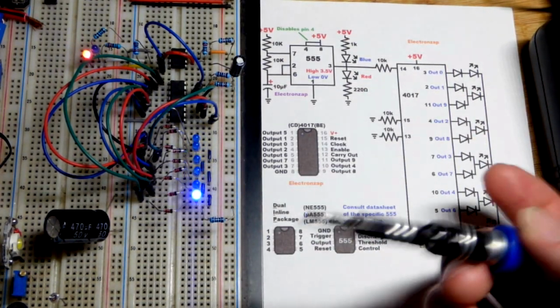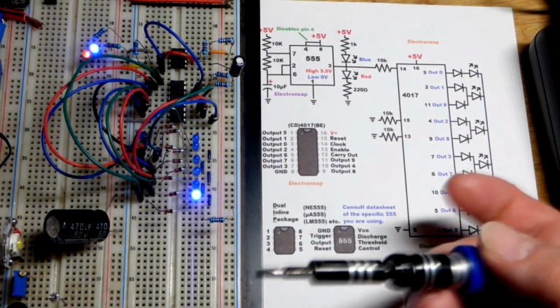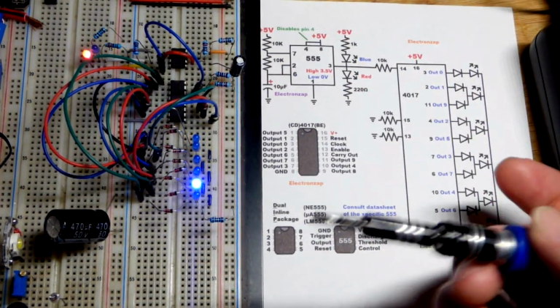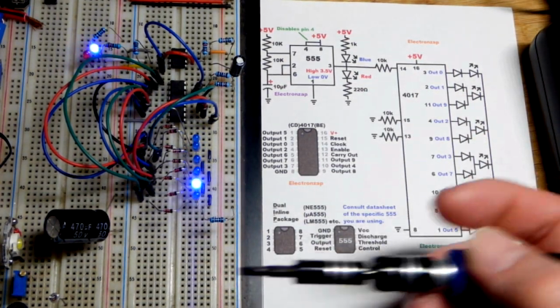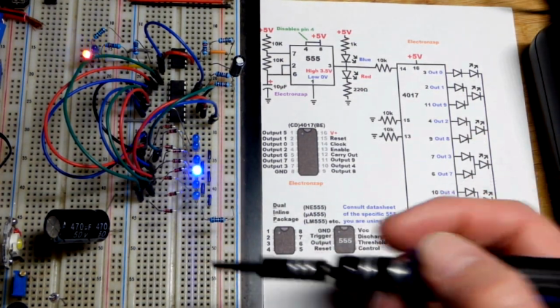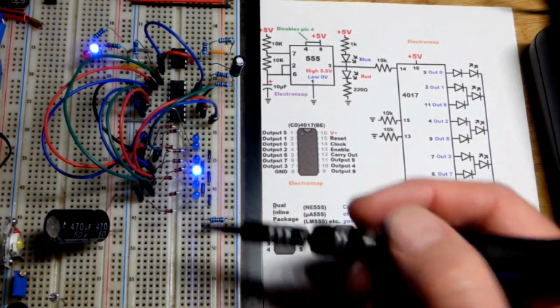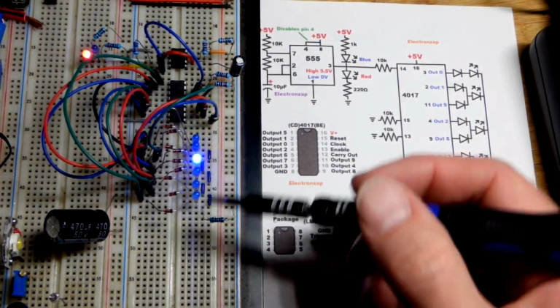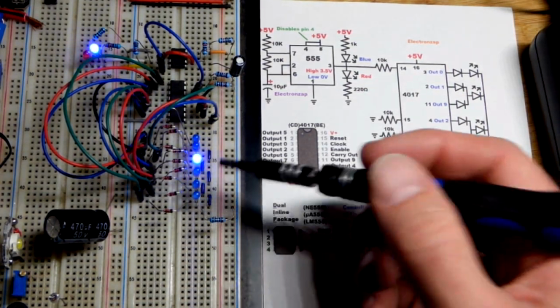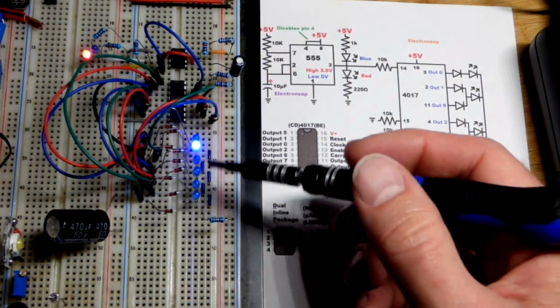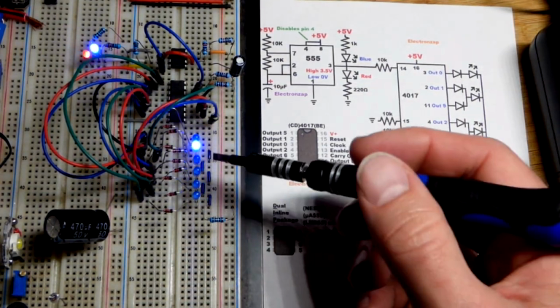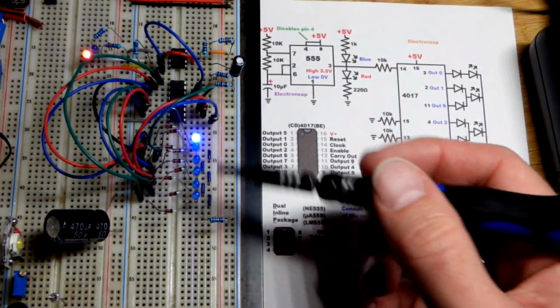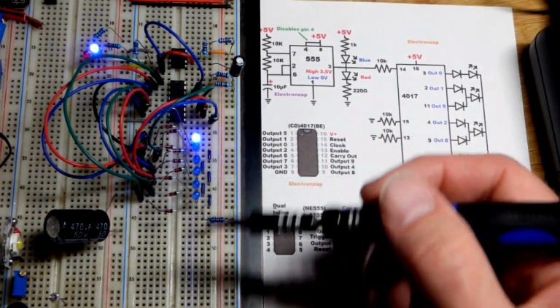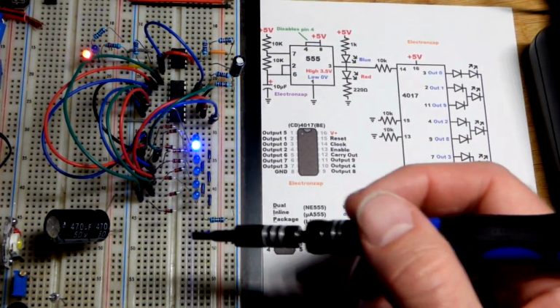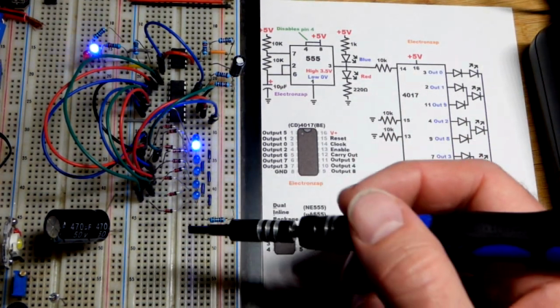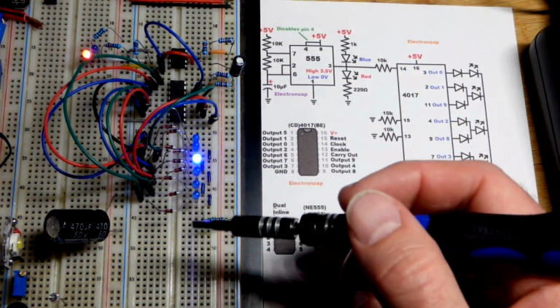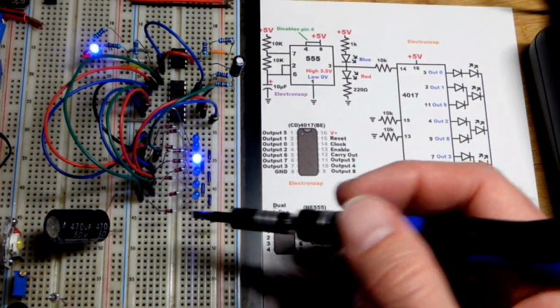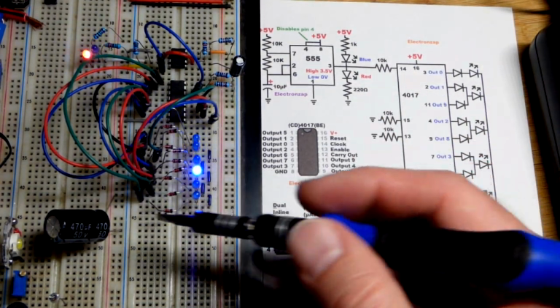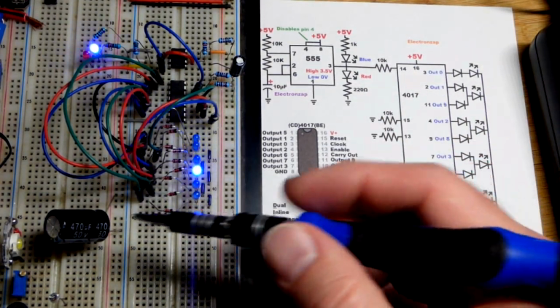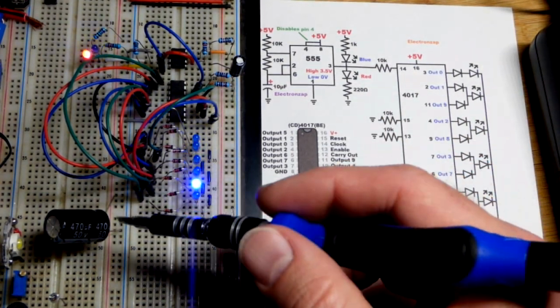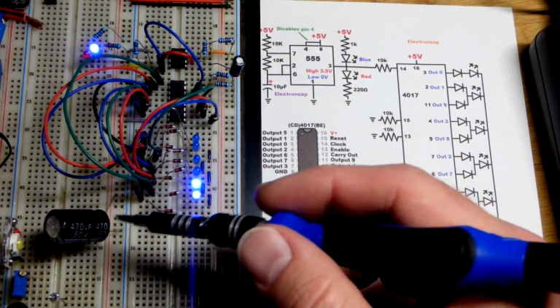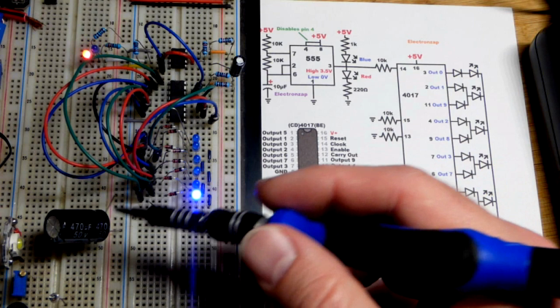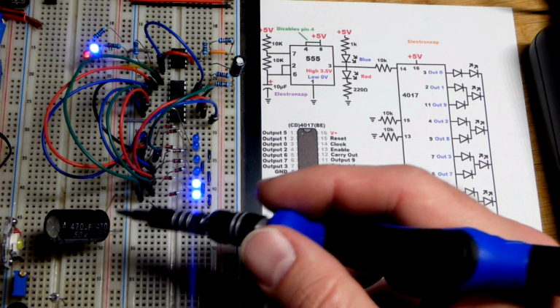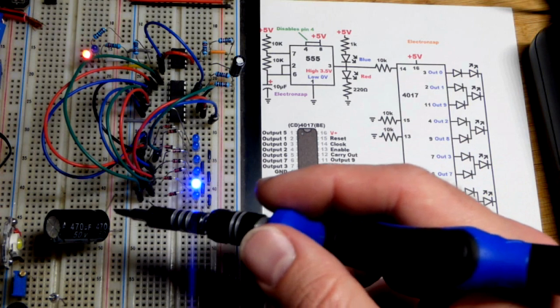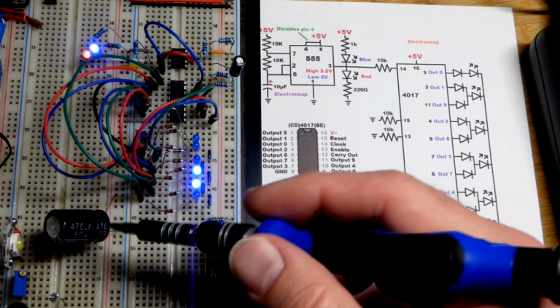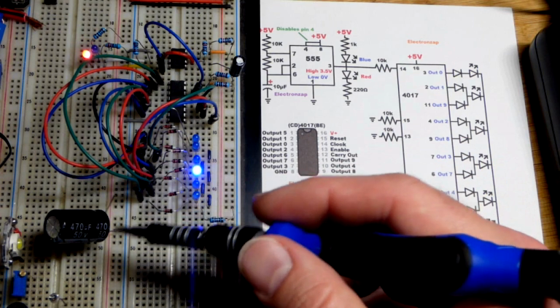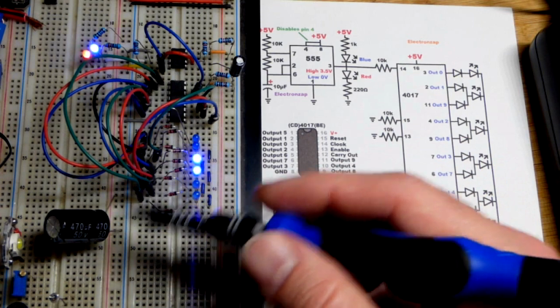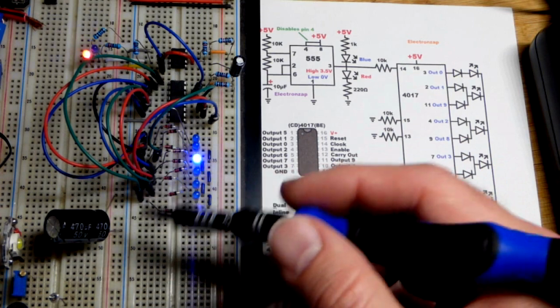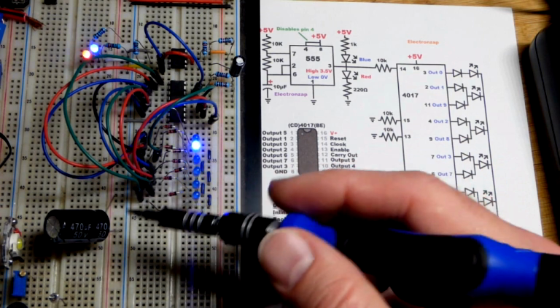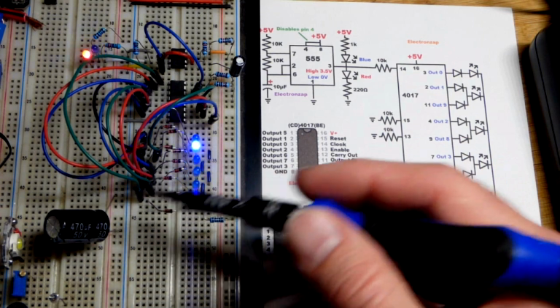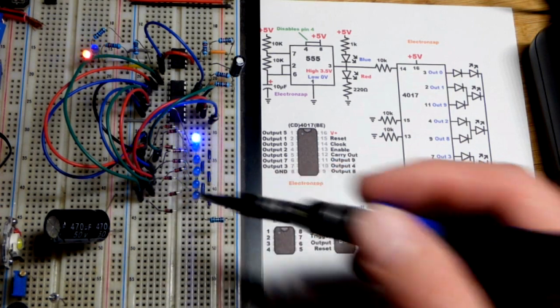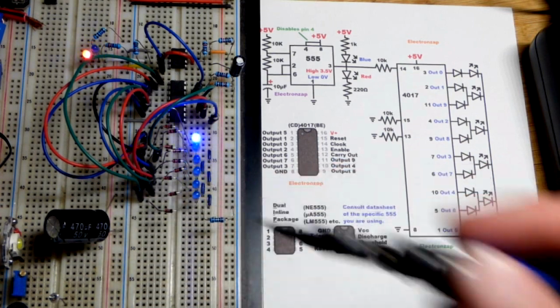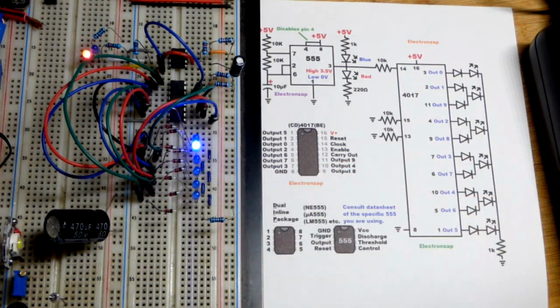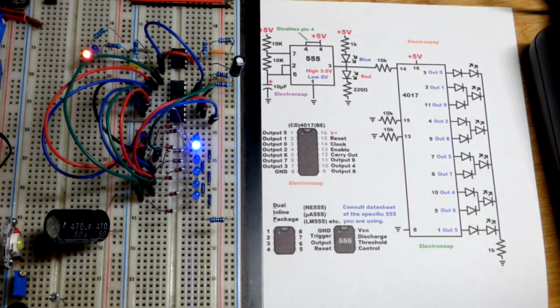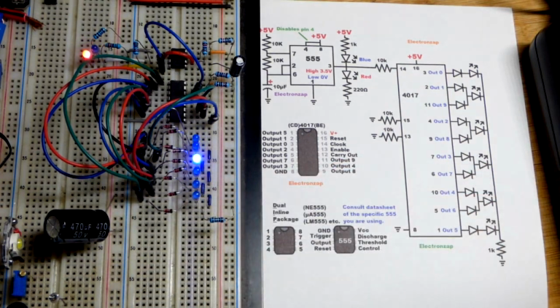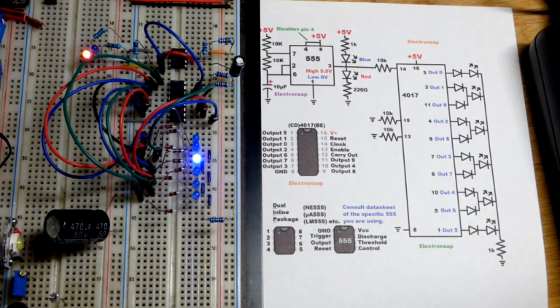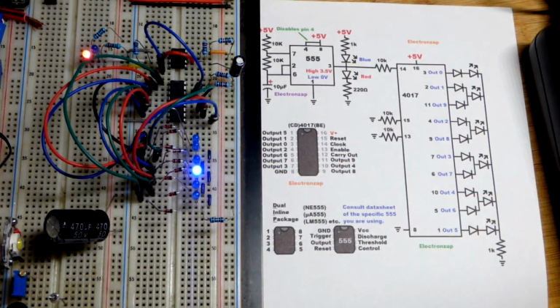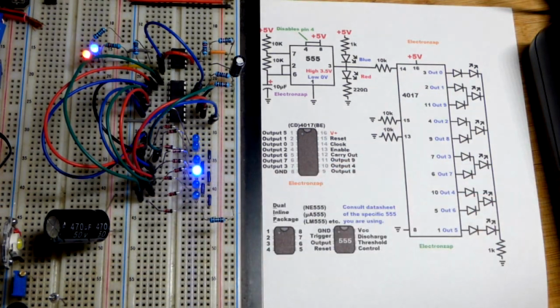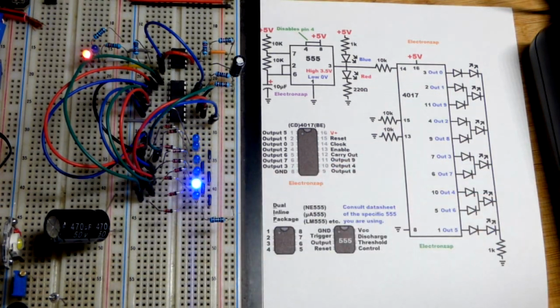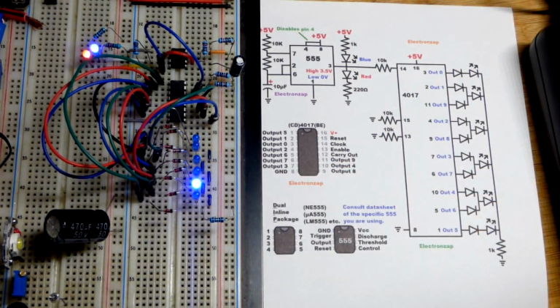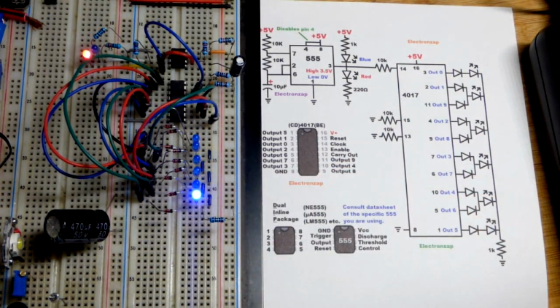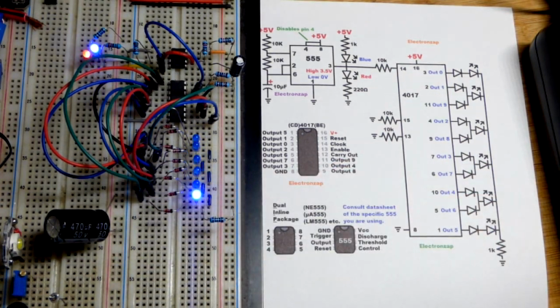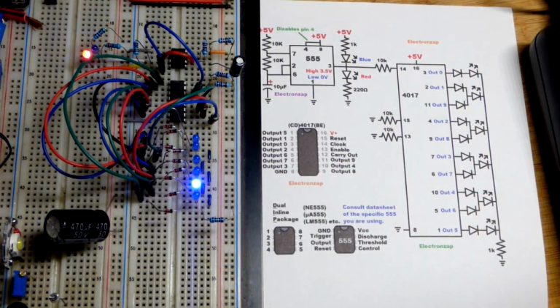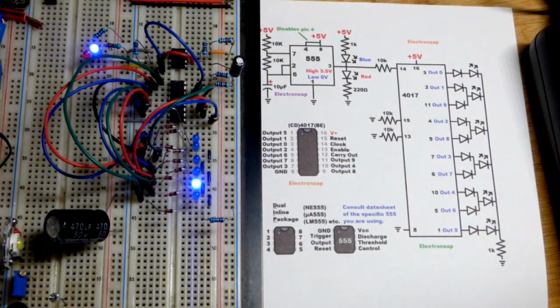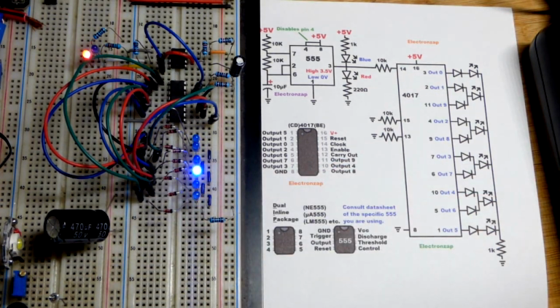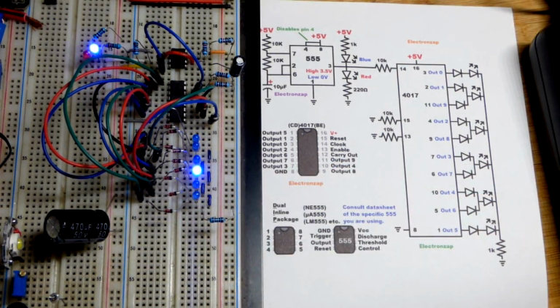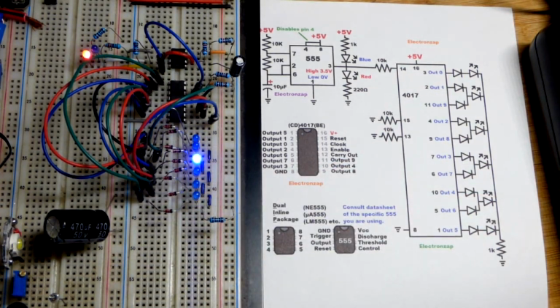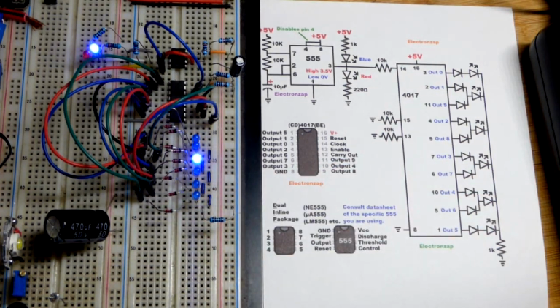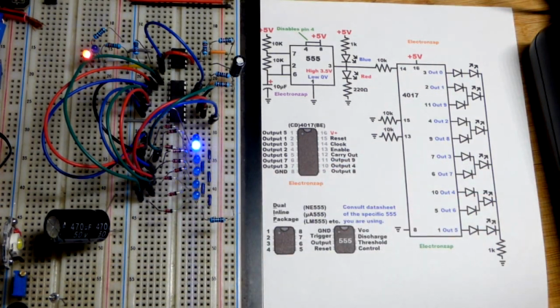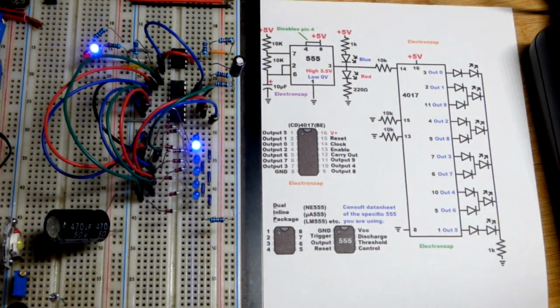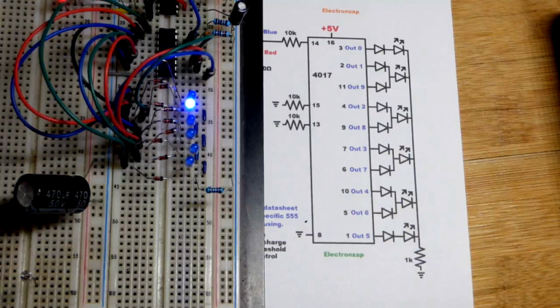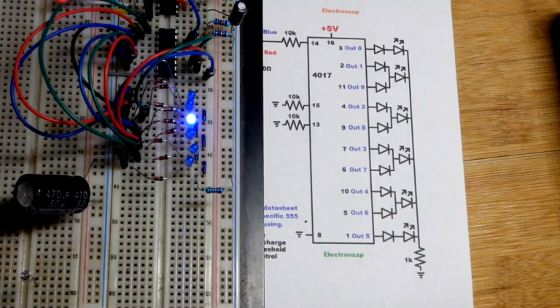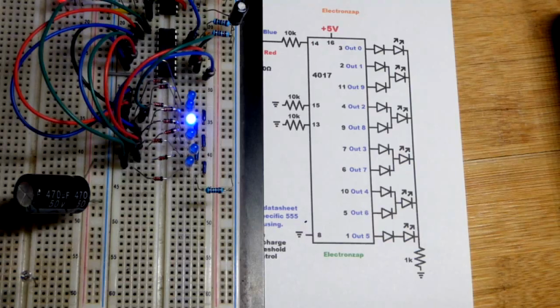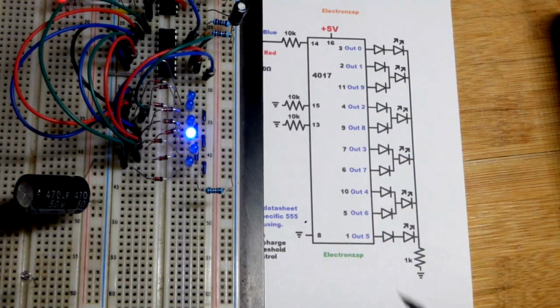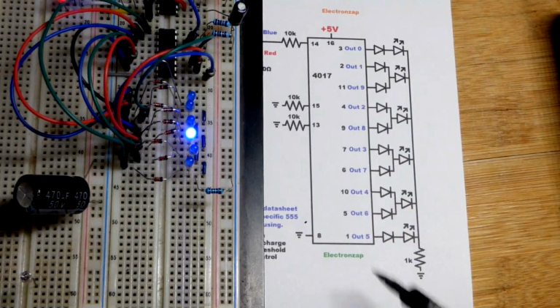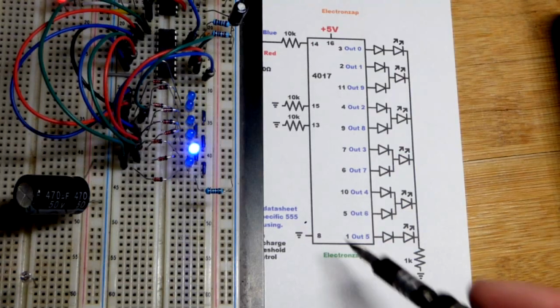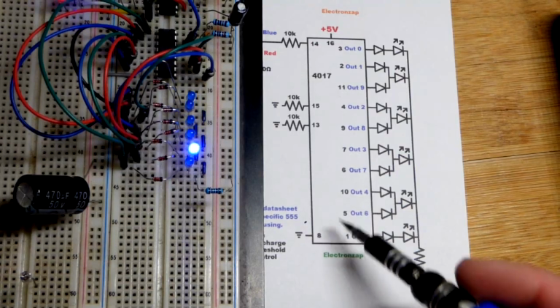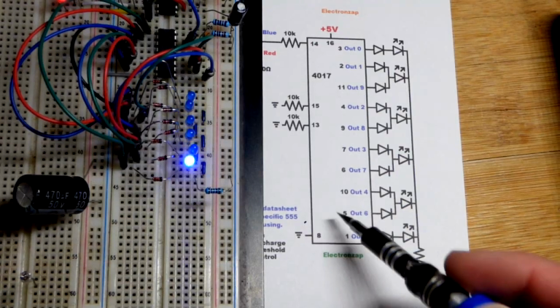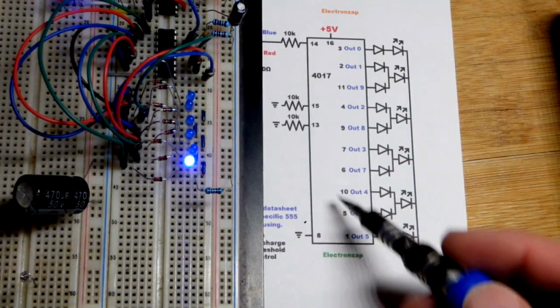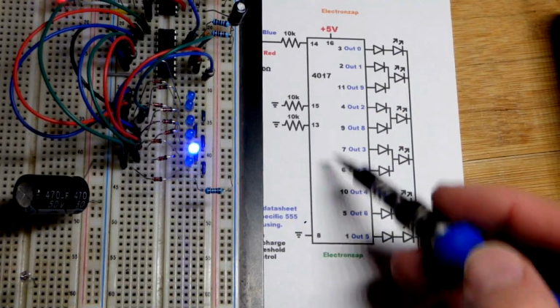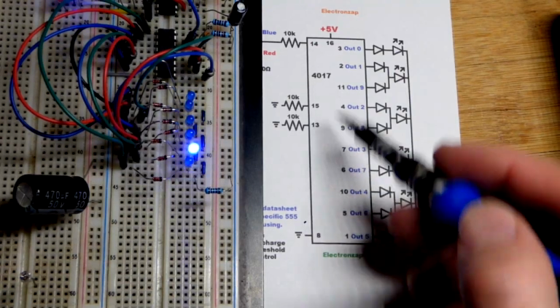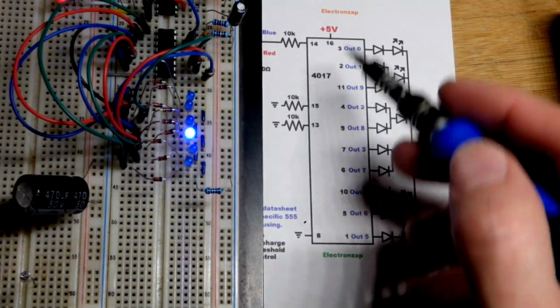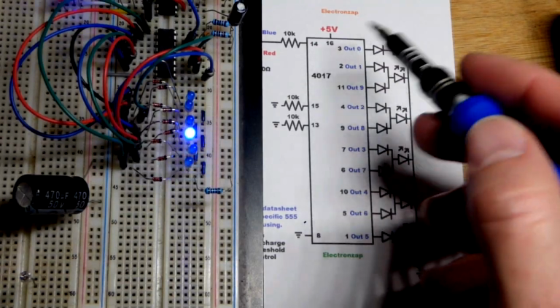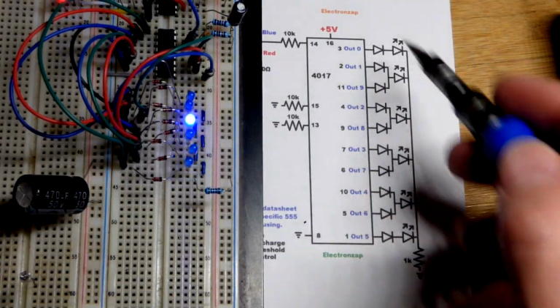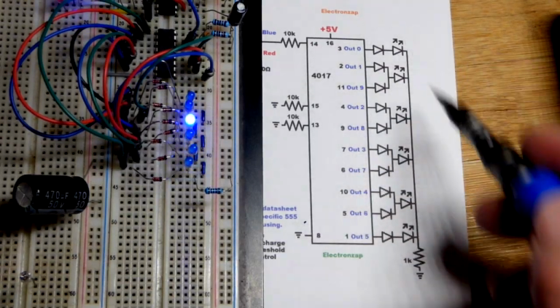This capacitor here is just because if I bump the power supply it will cut power briefly — this provides power during that brief period of time.